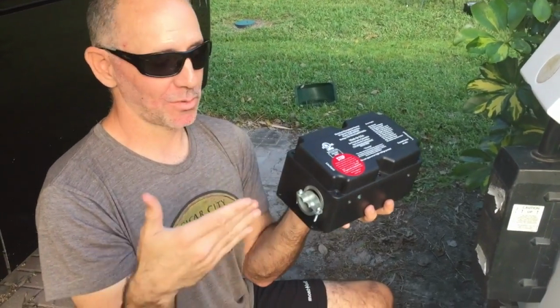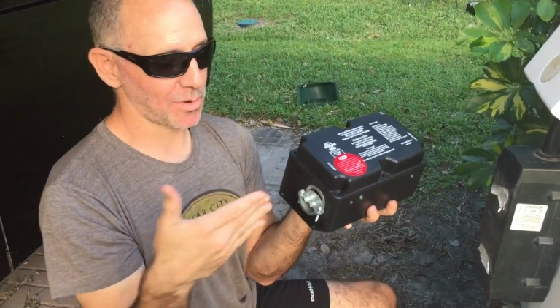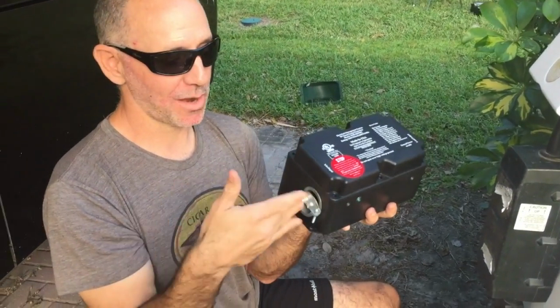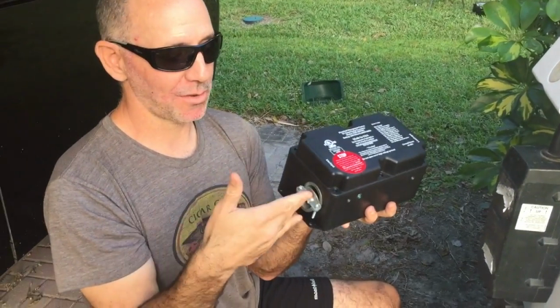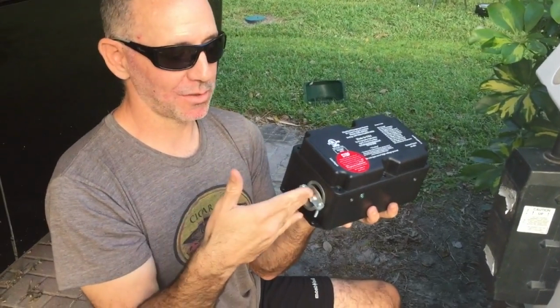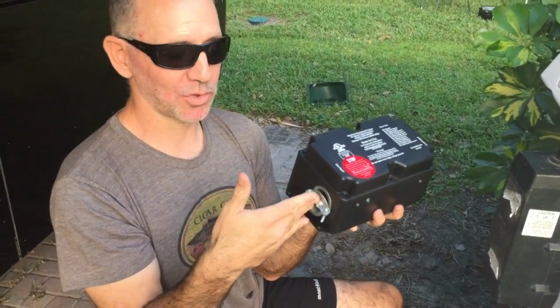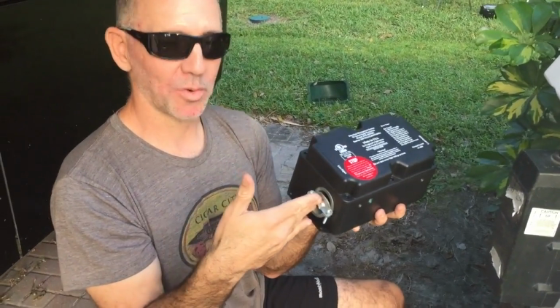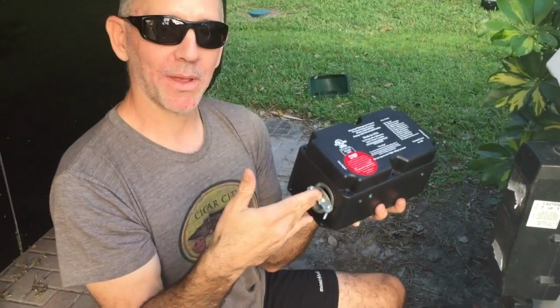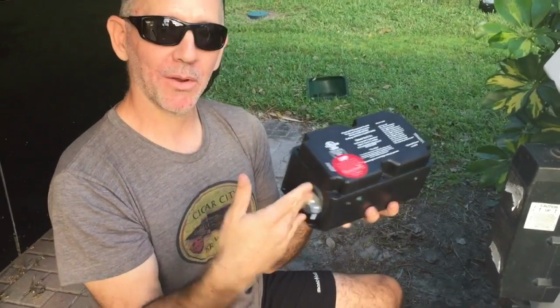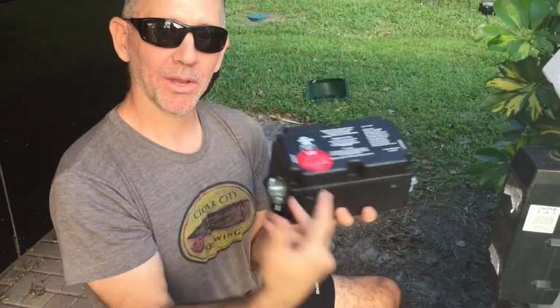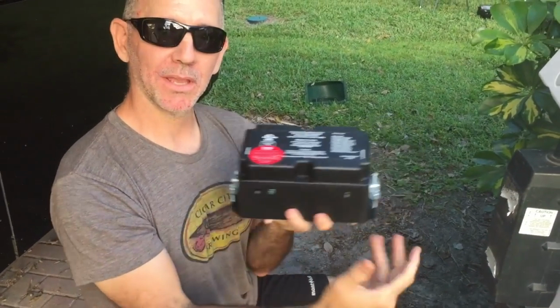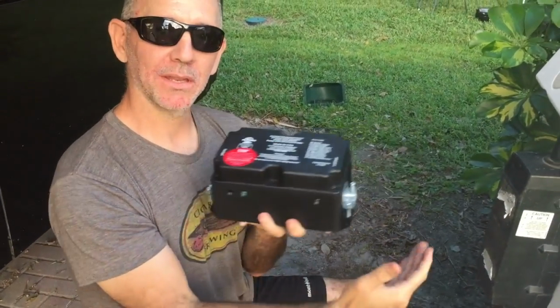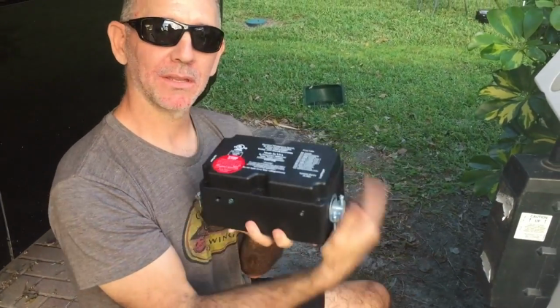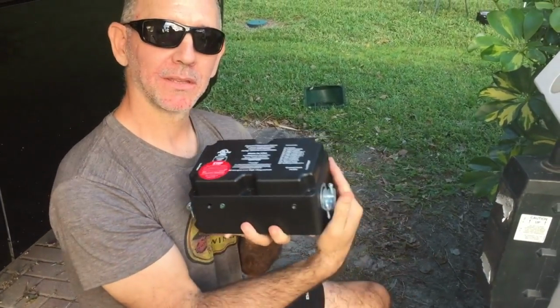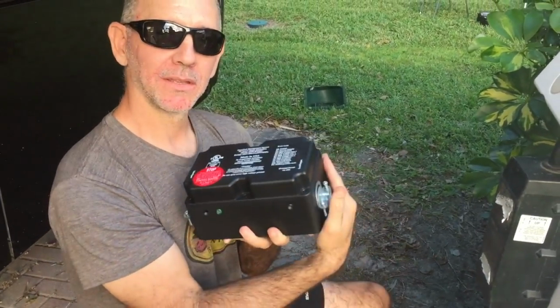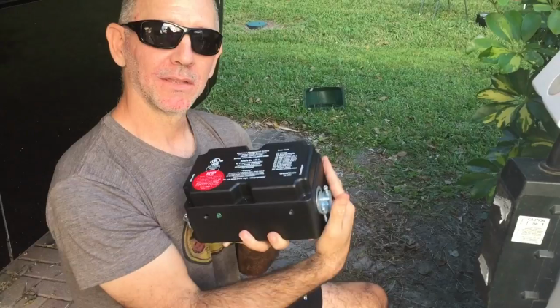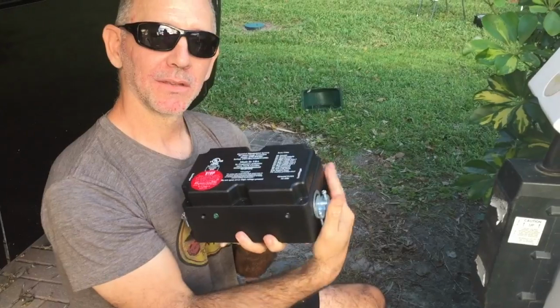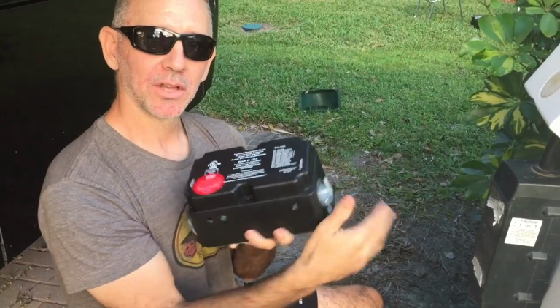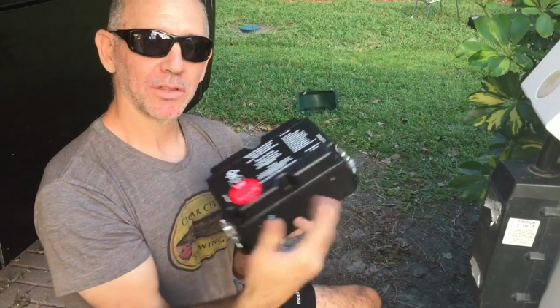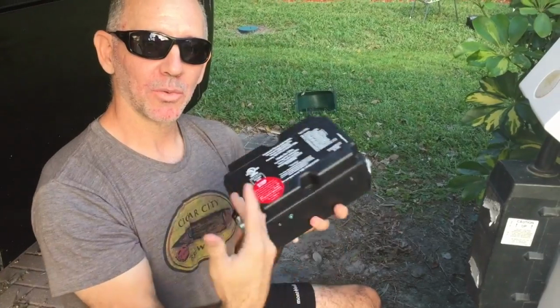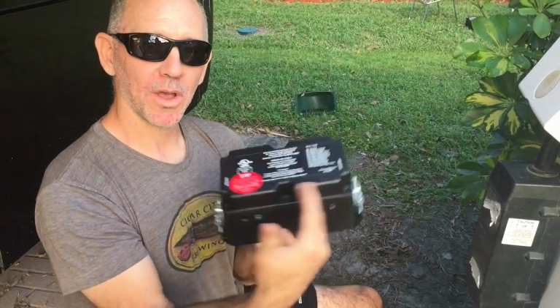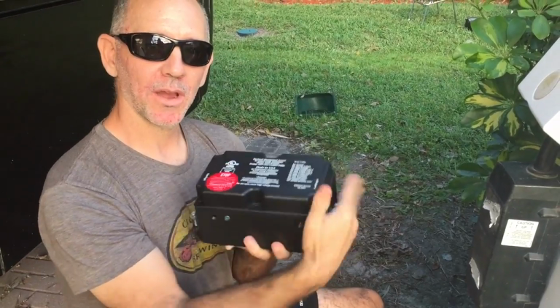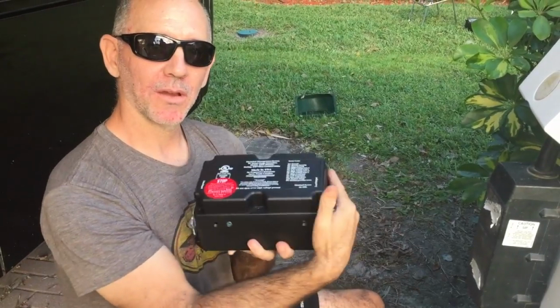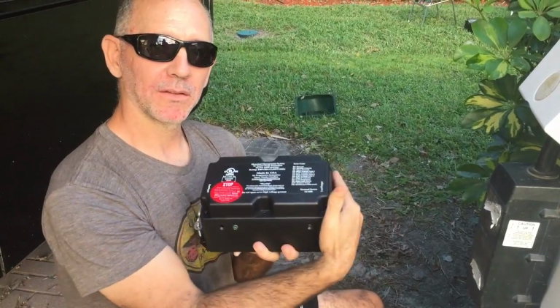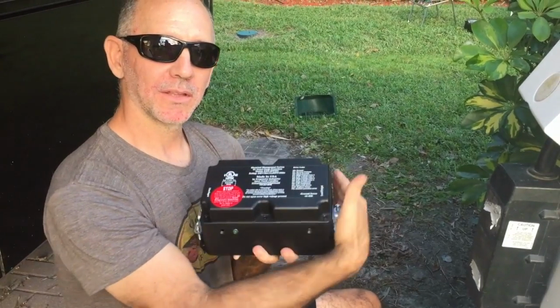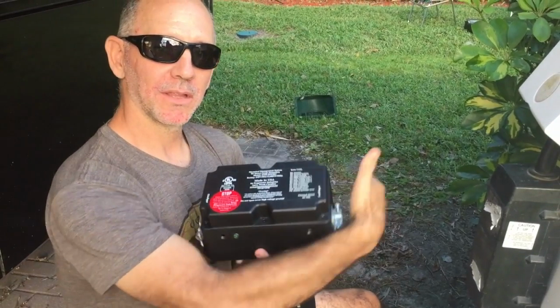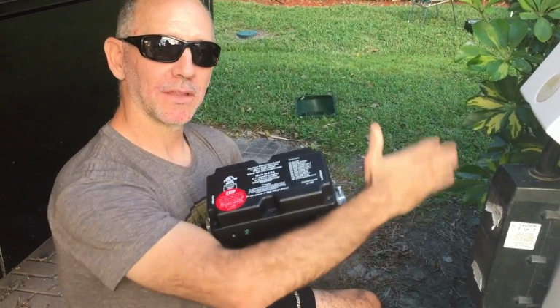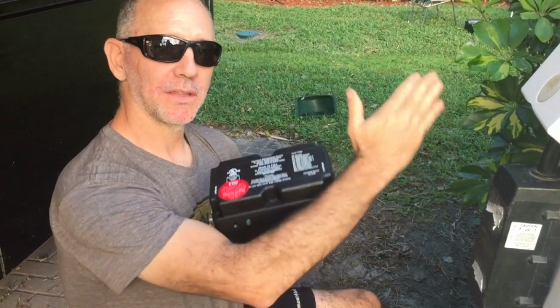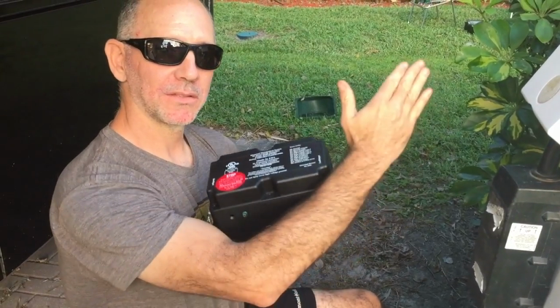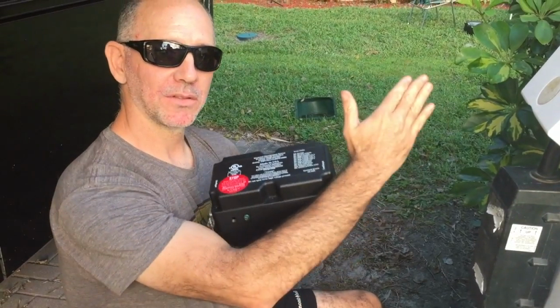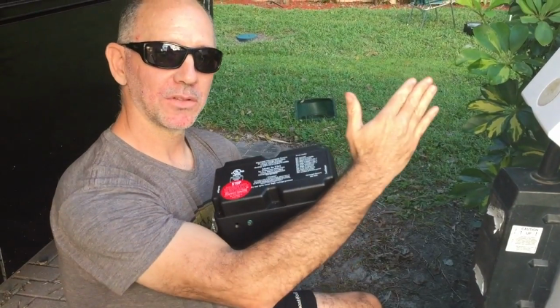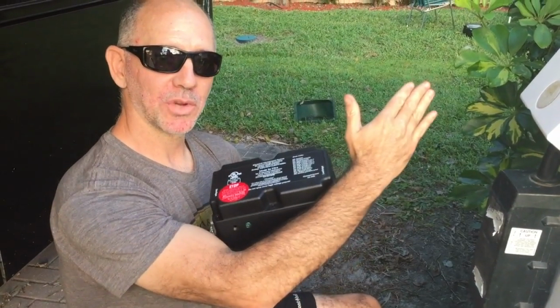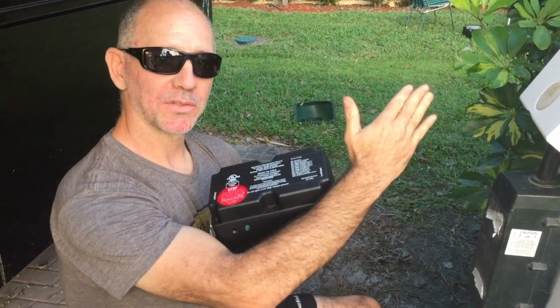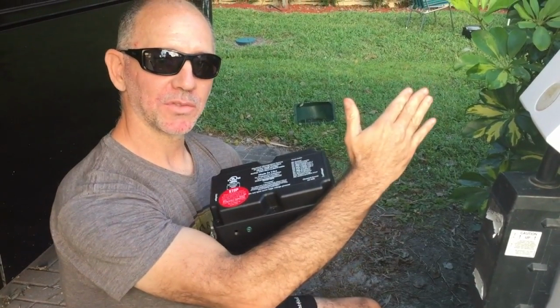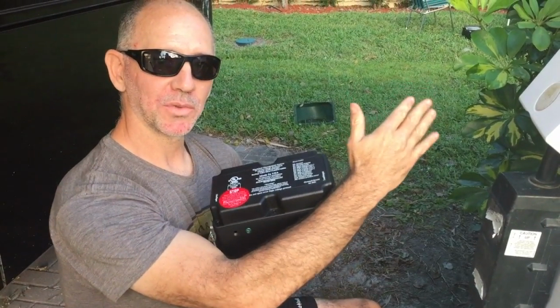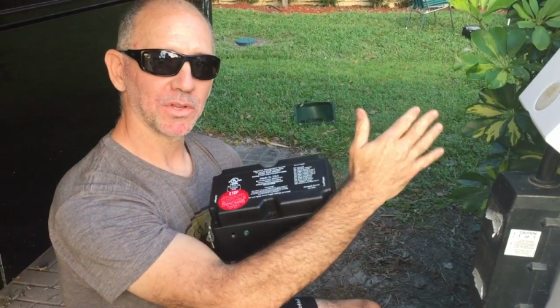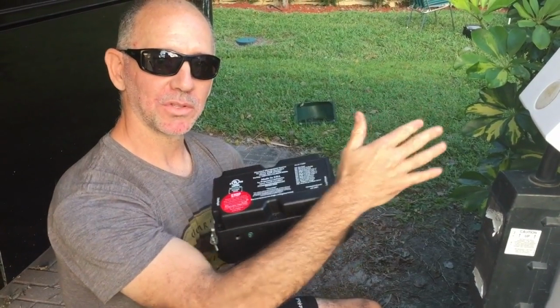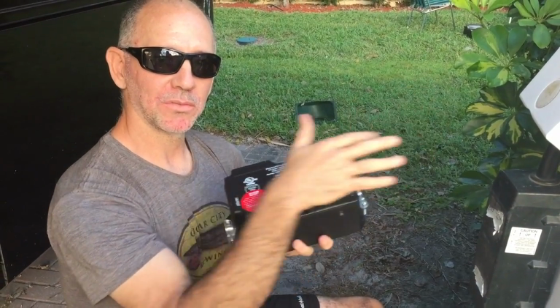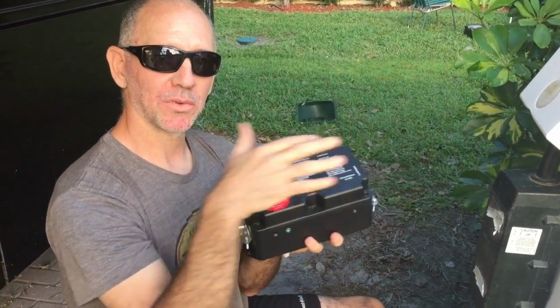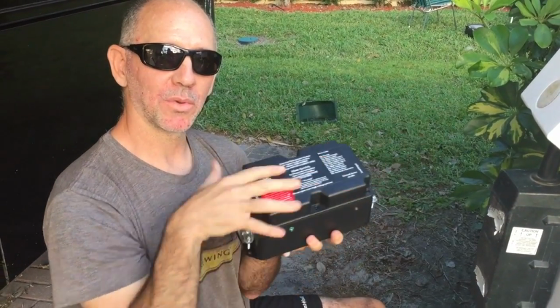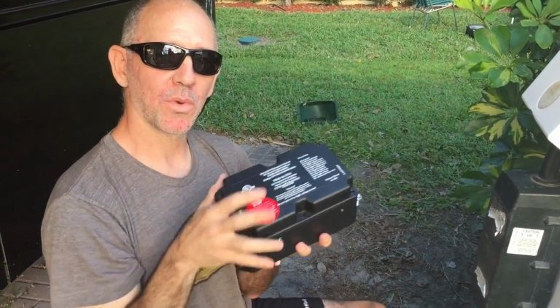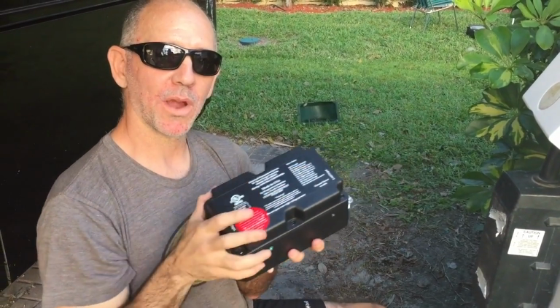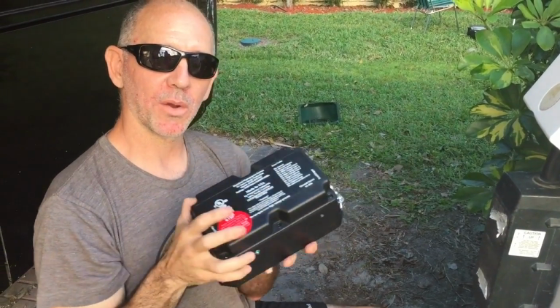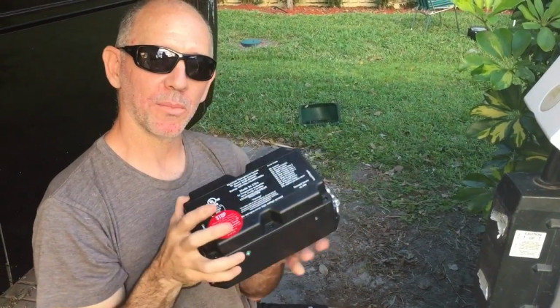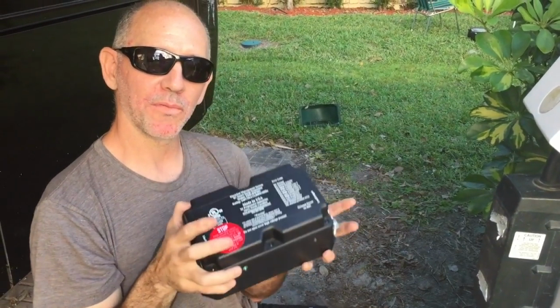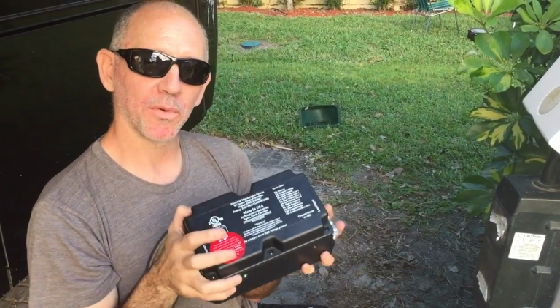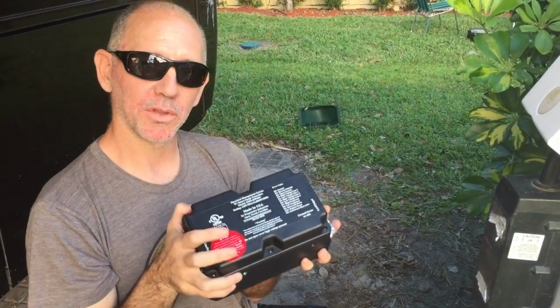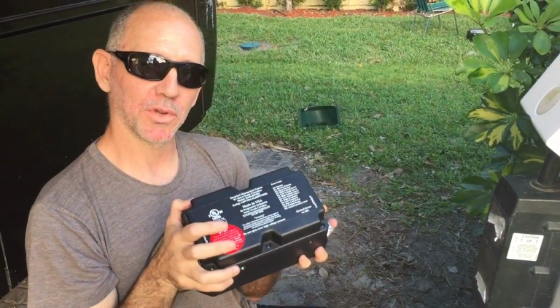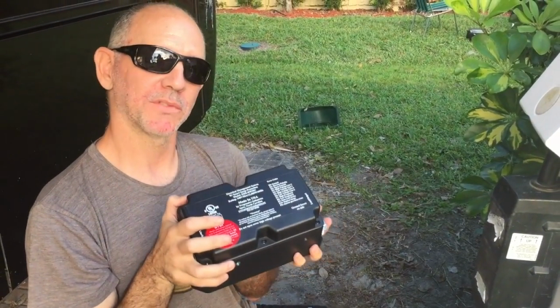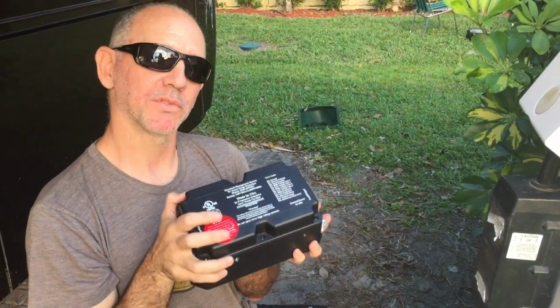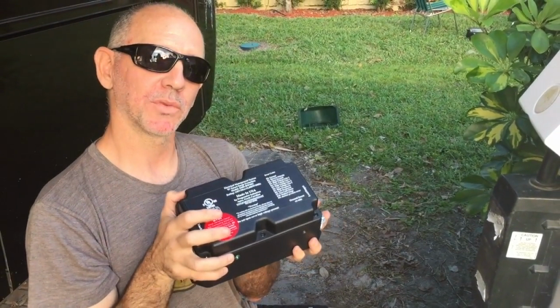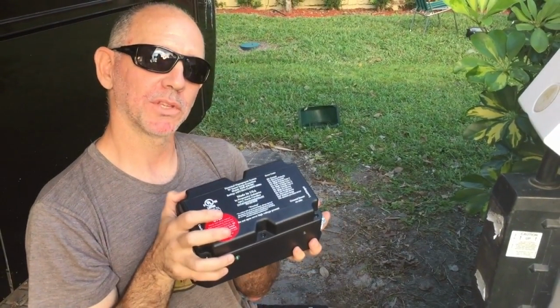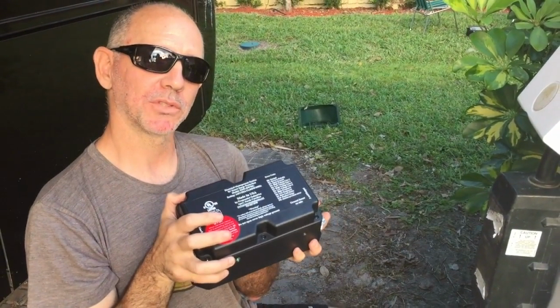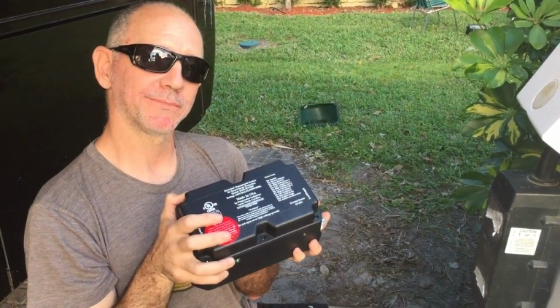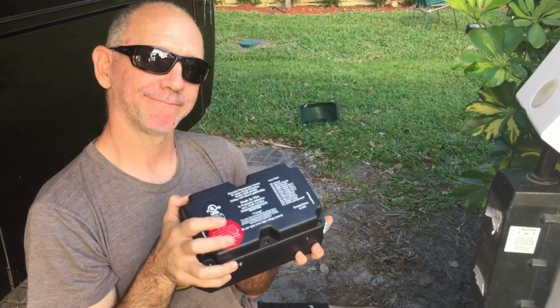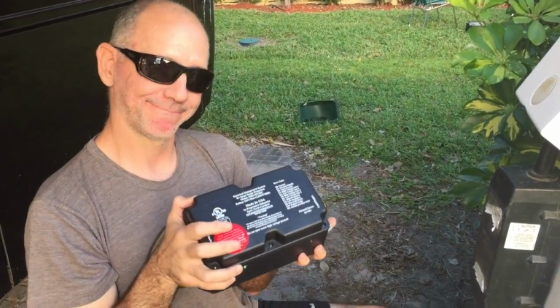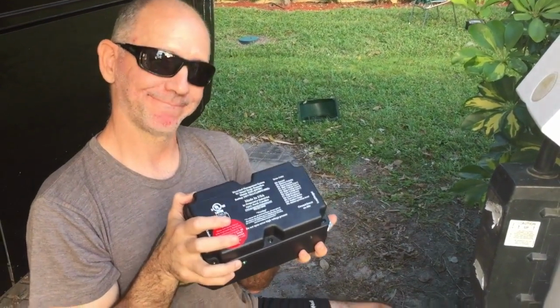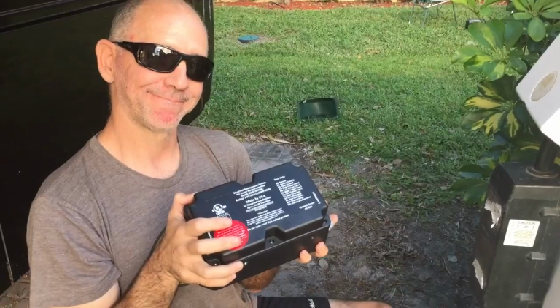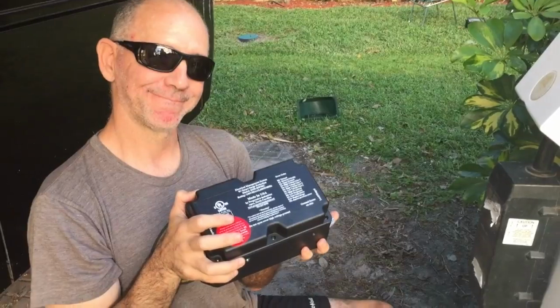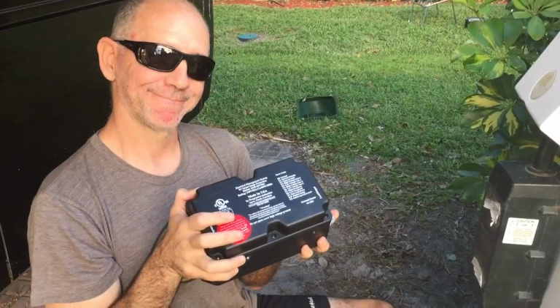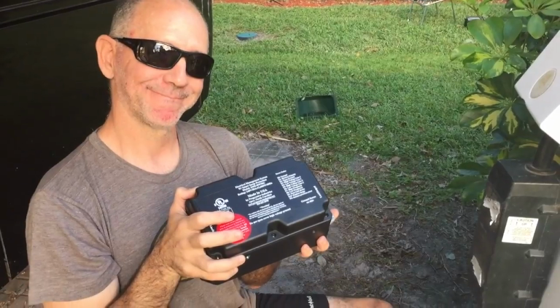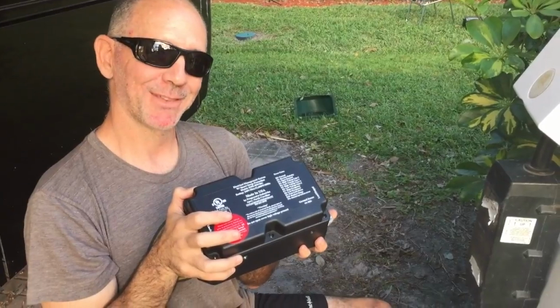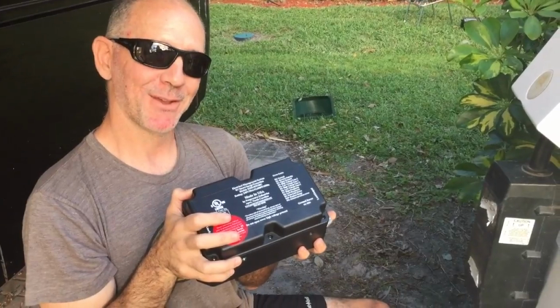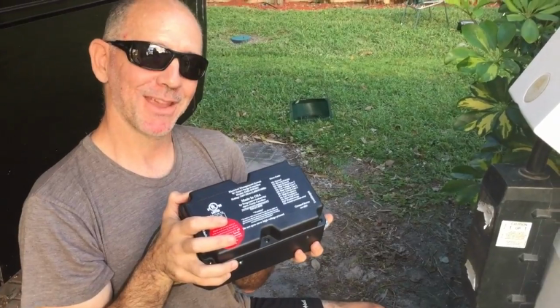We're going to wire the shore power in, cut the wire, and run it to the transfer switch — wiring it before the transfer switch.